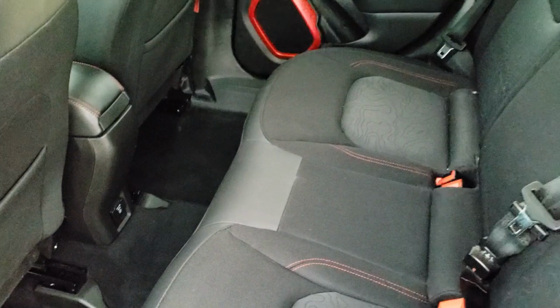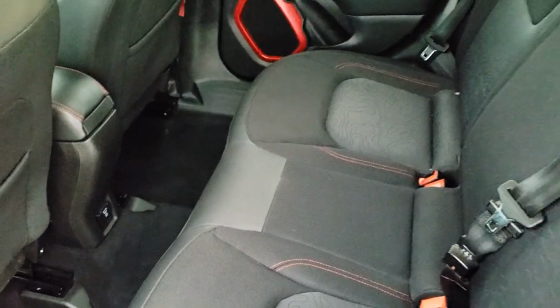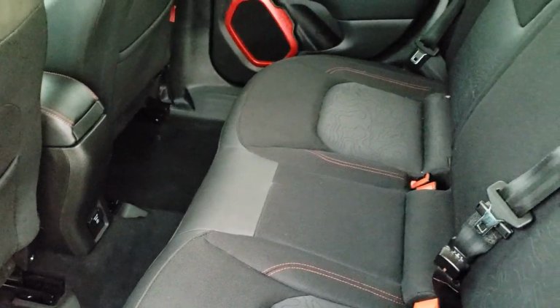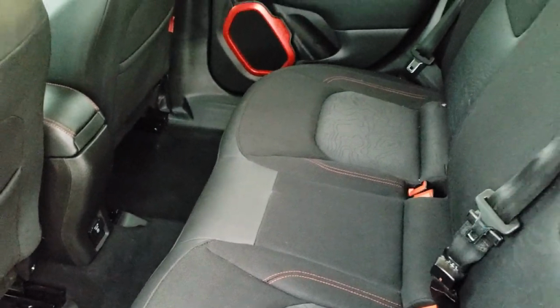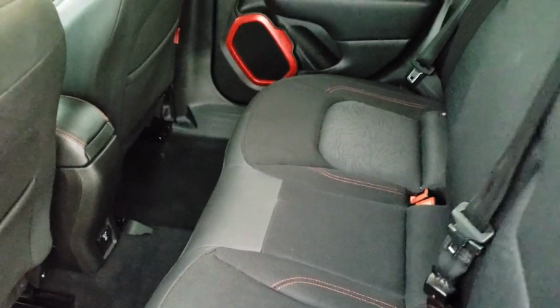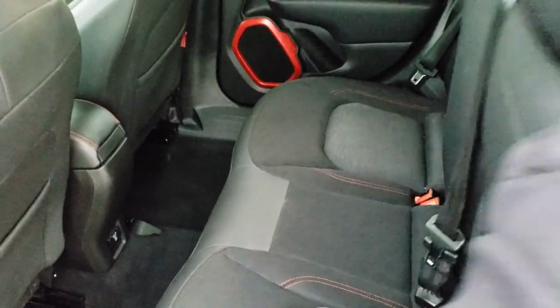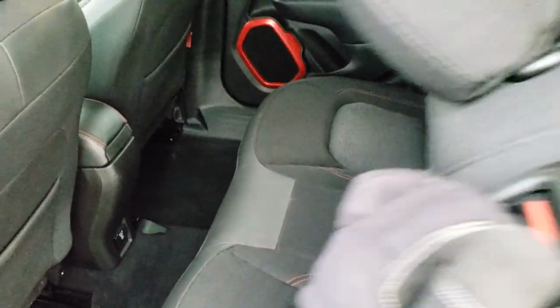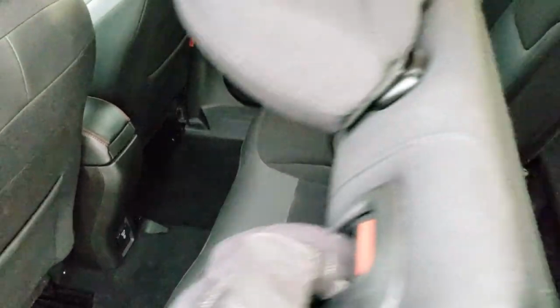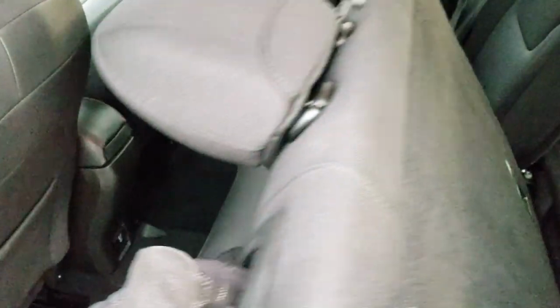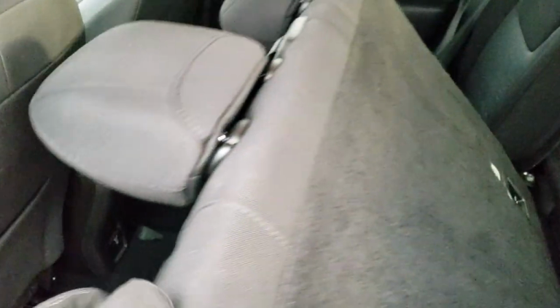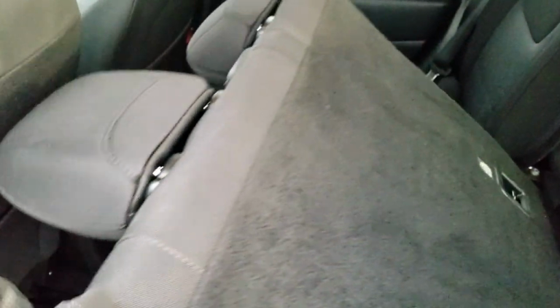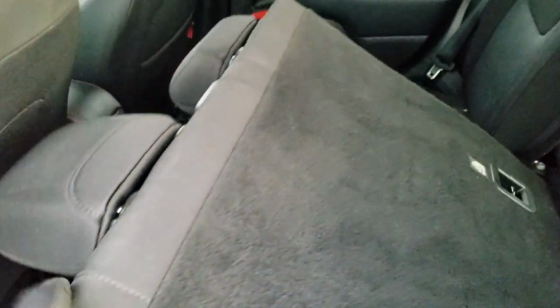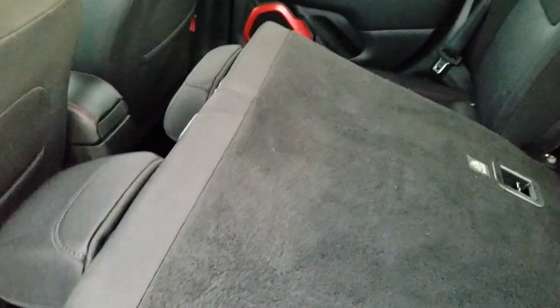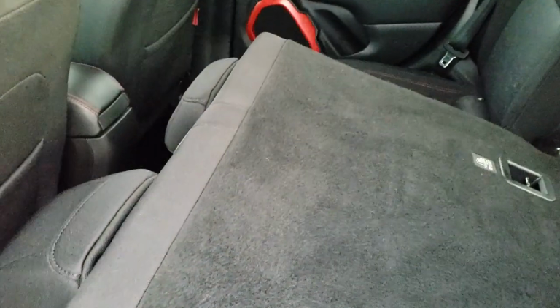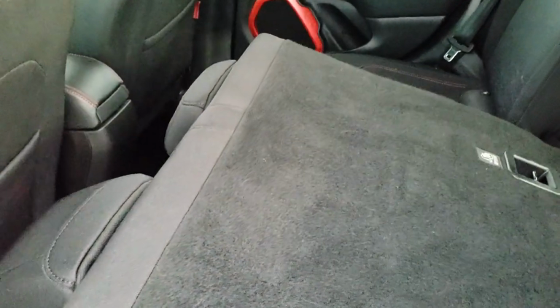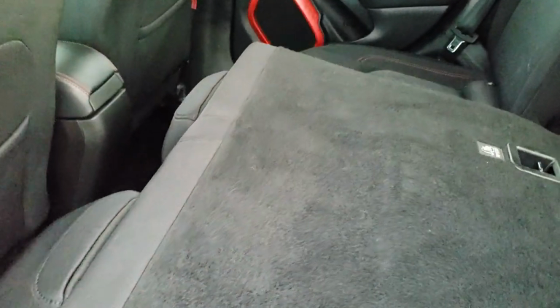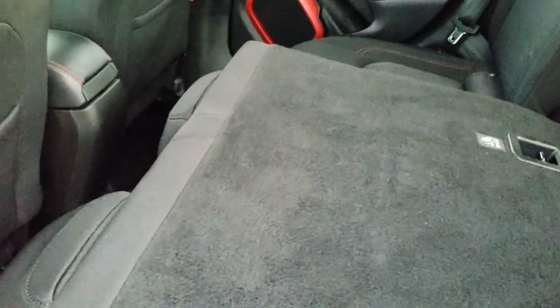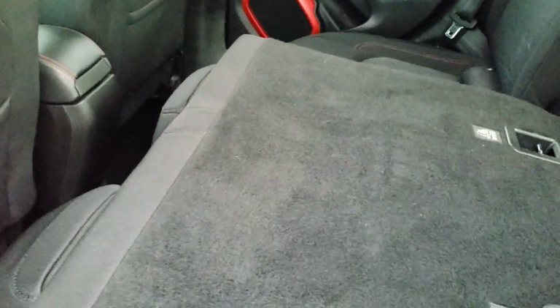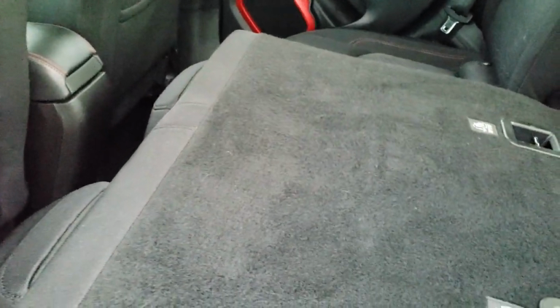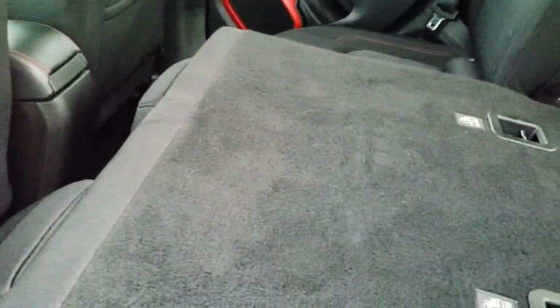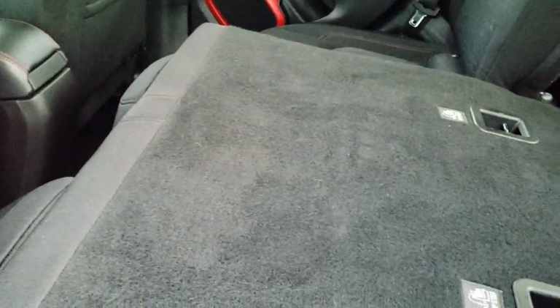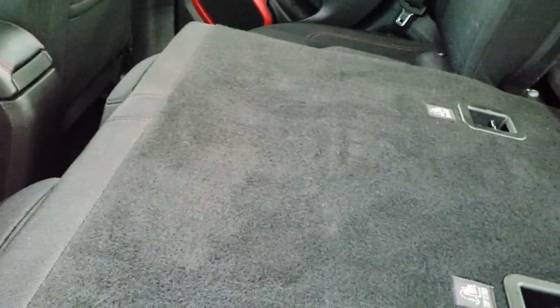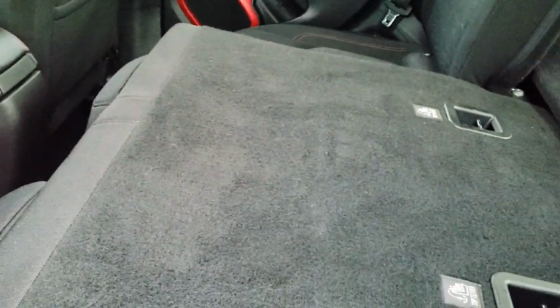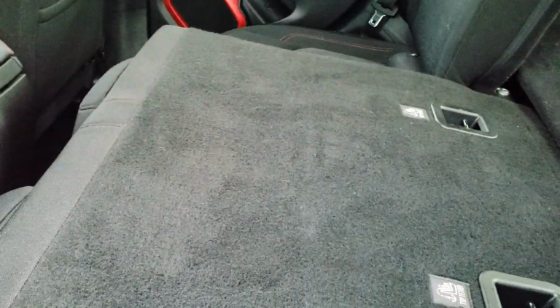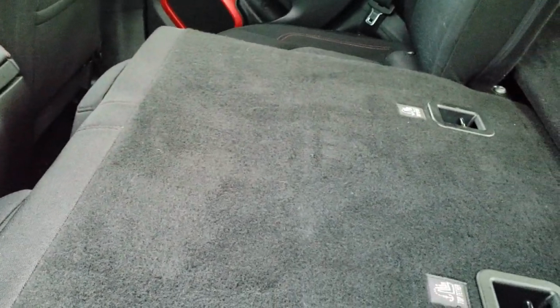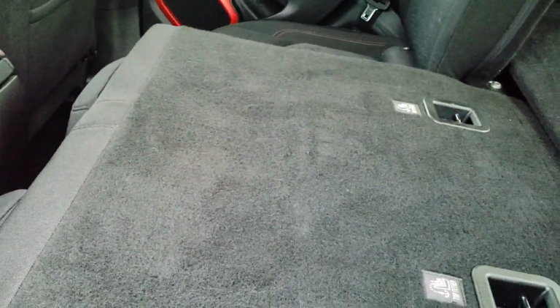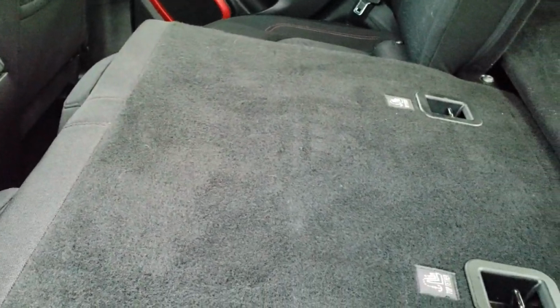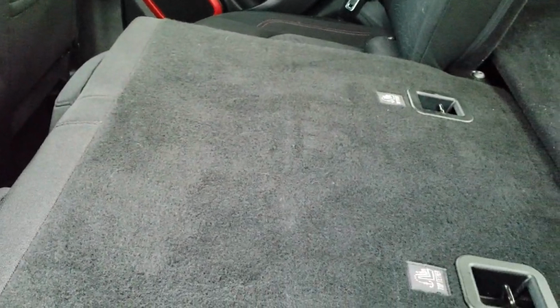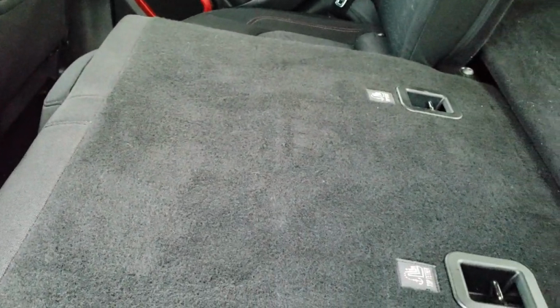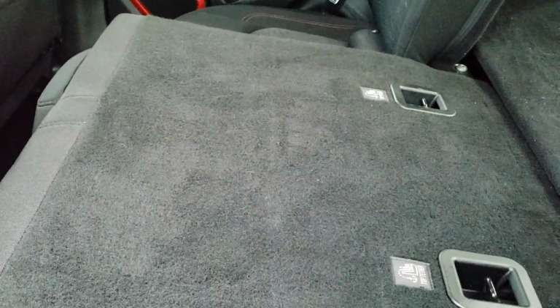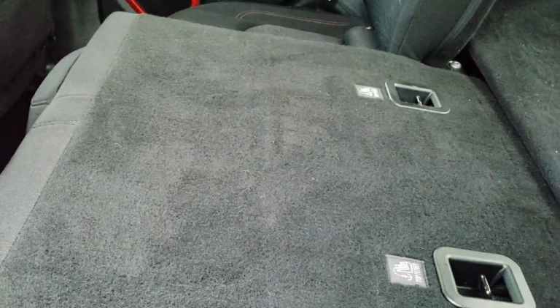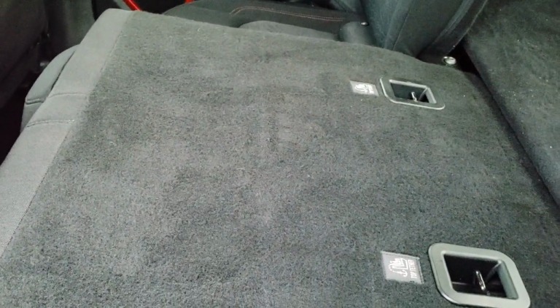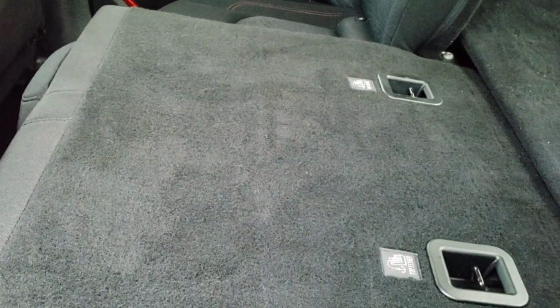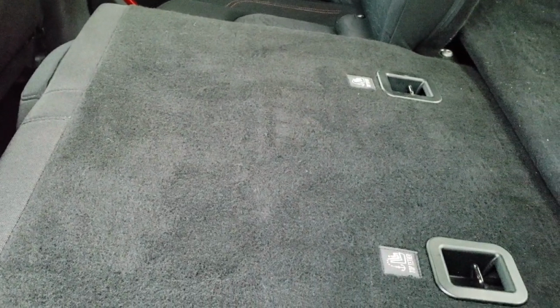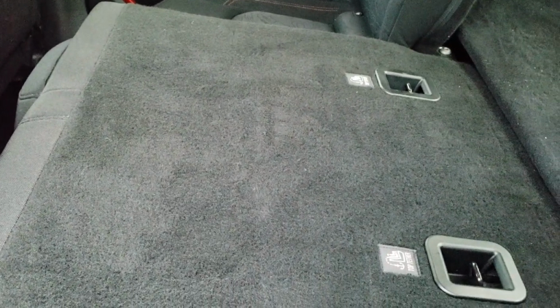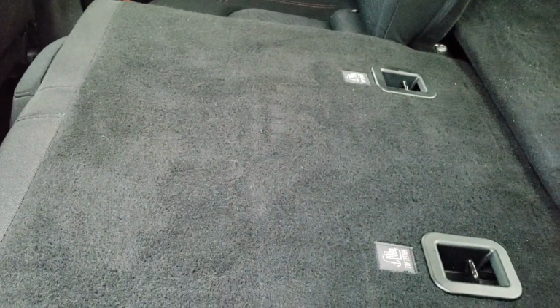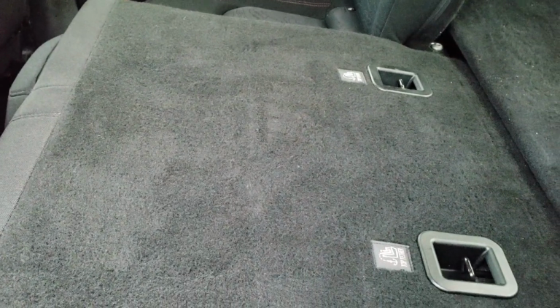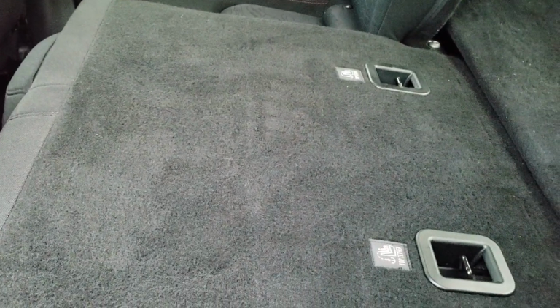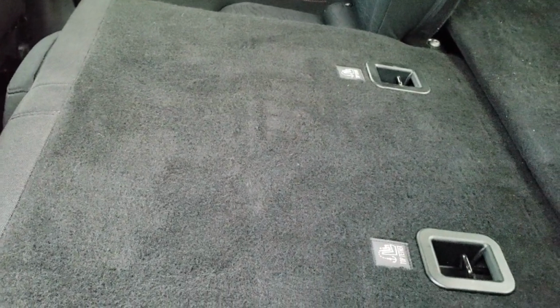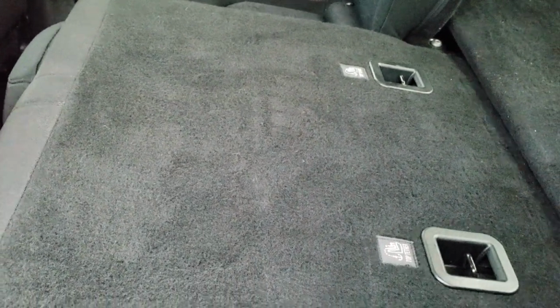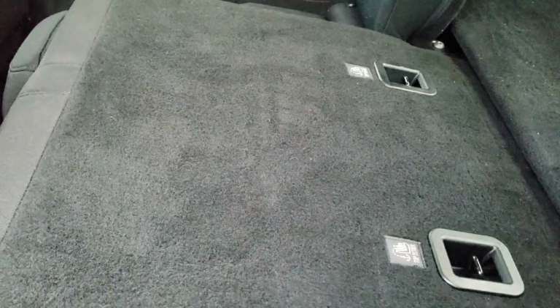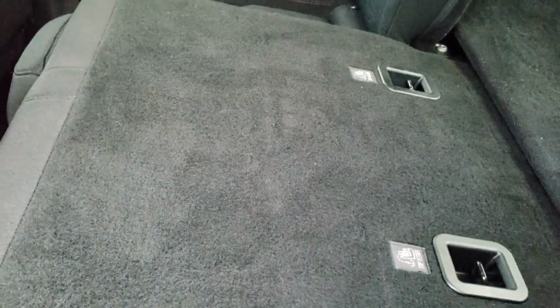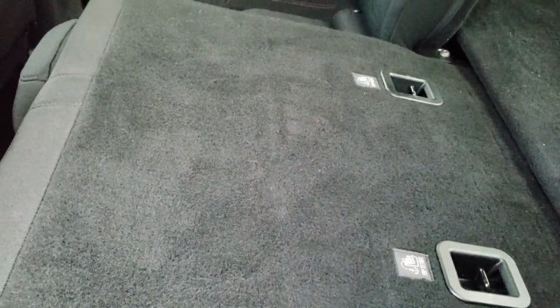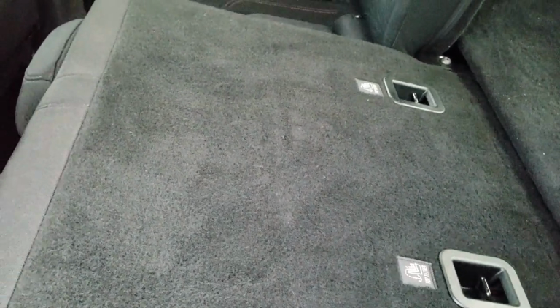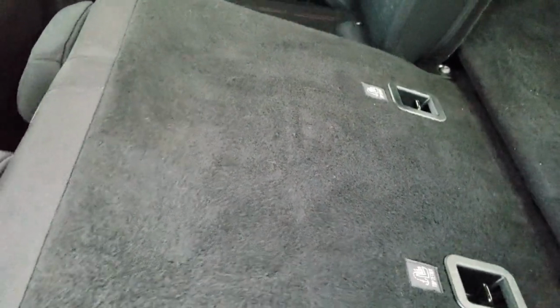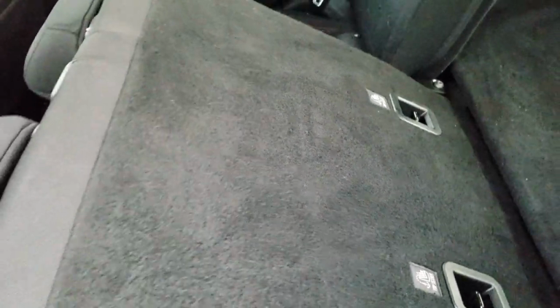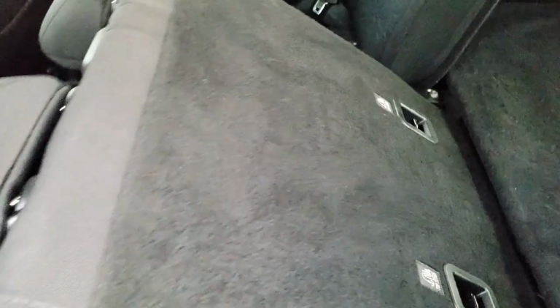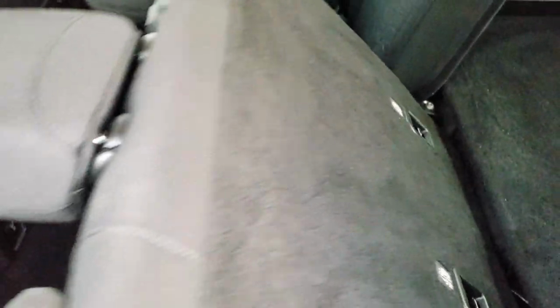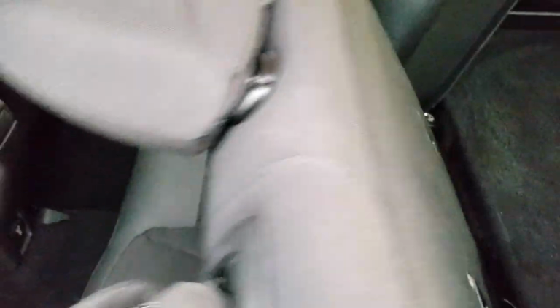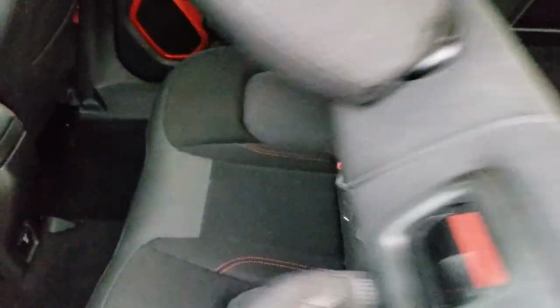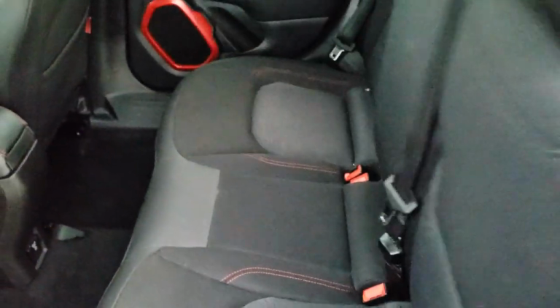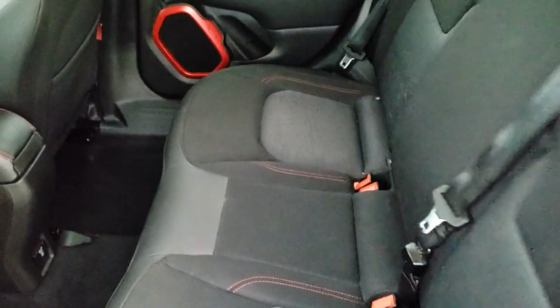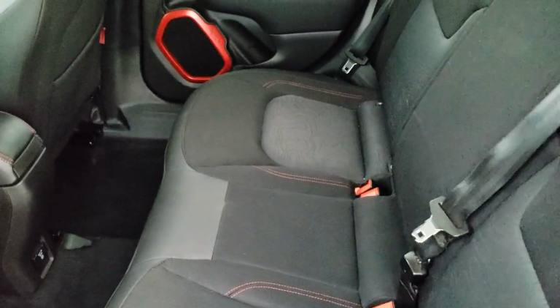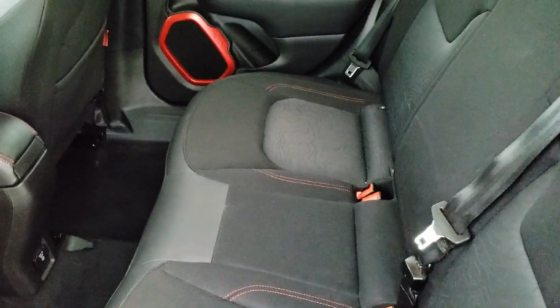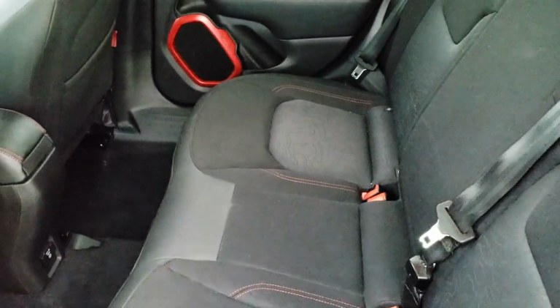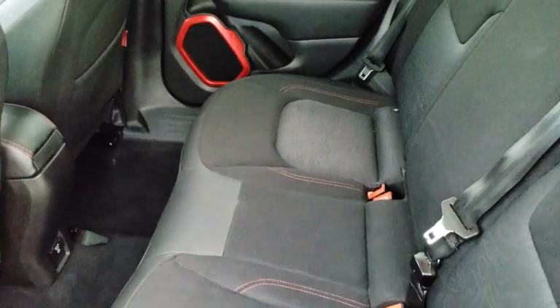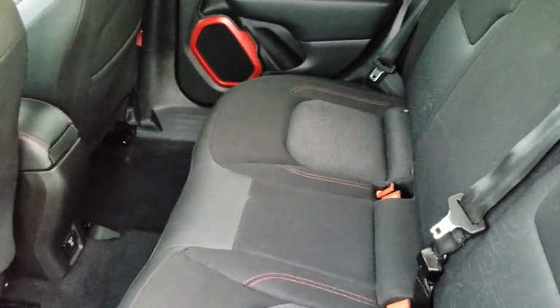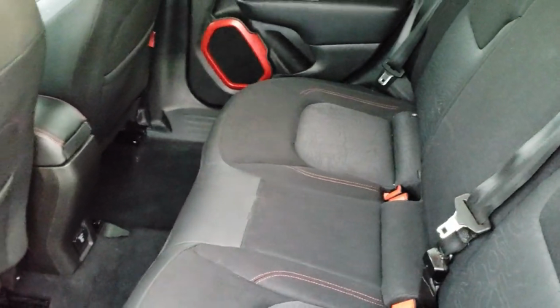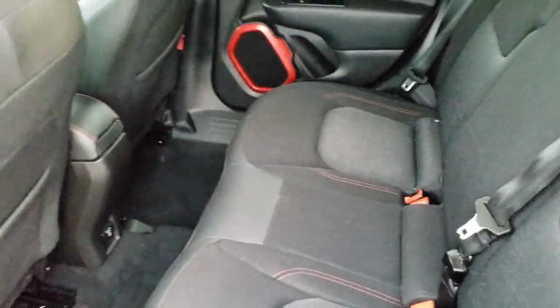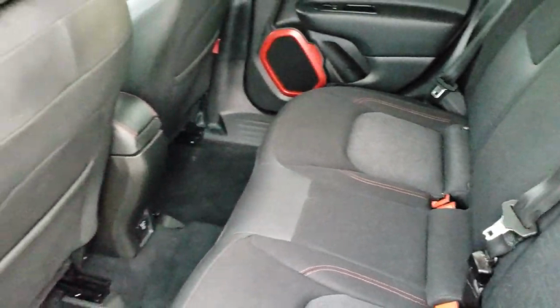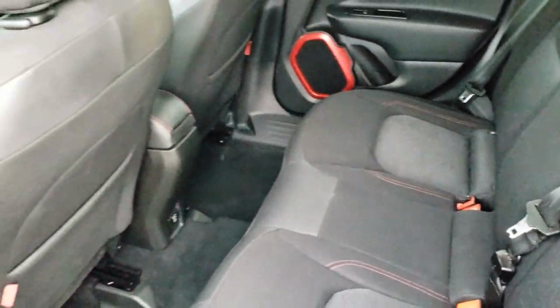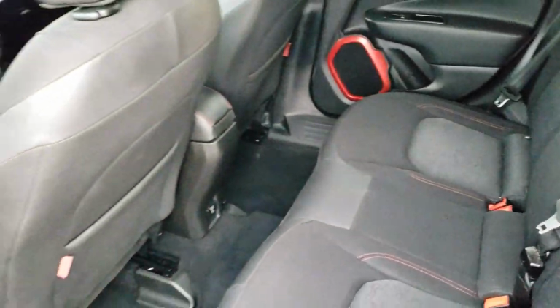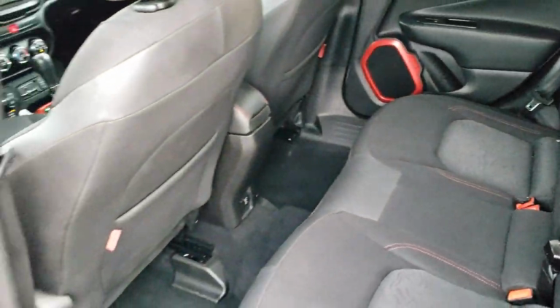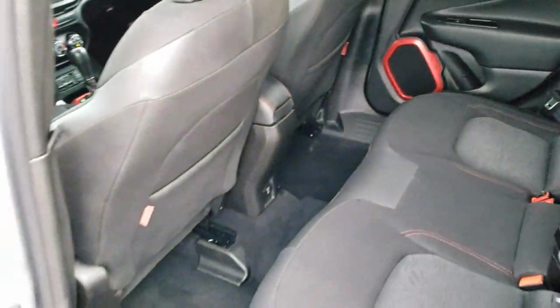These seats do fold down and go almost completely flat, which is nice if you've got to haul a bunch of extra stuff.